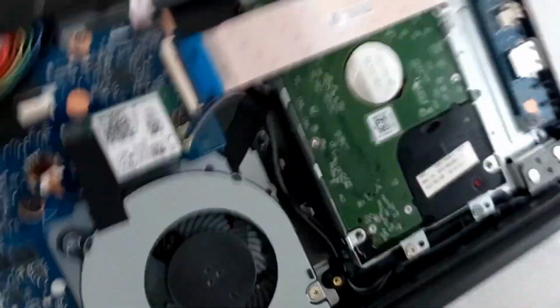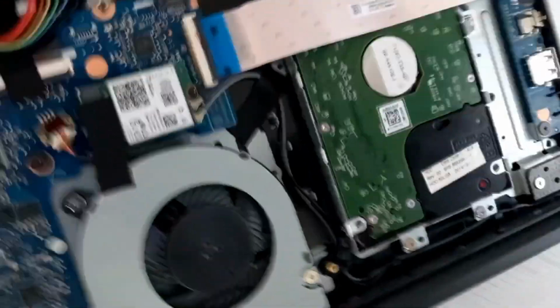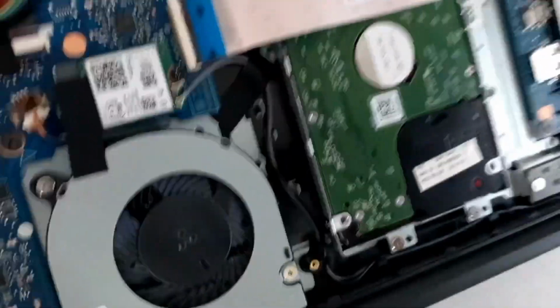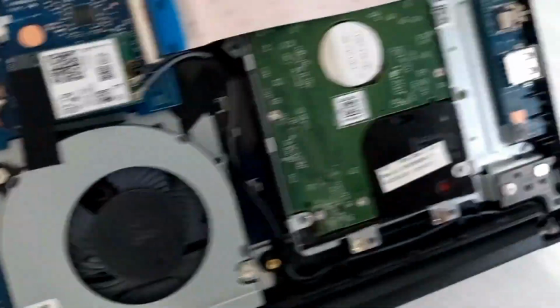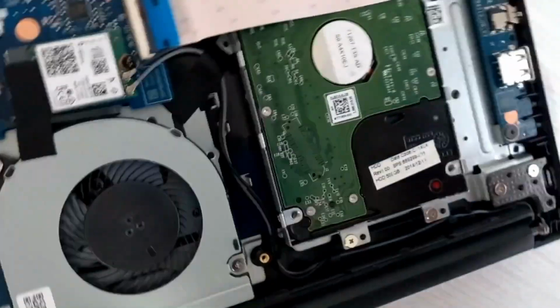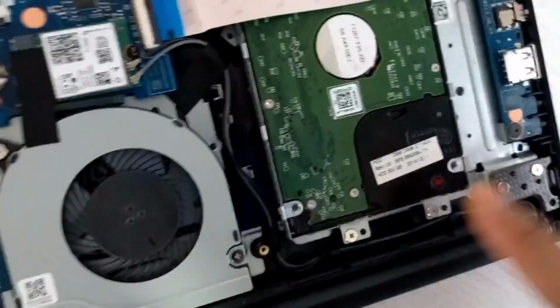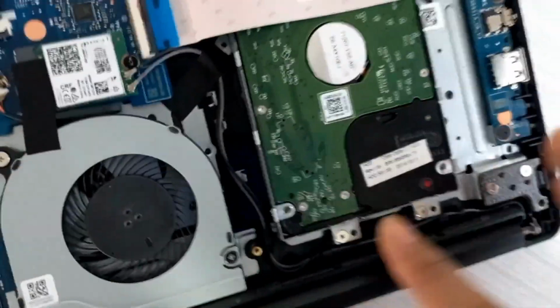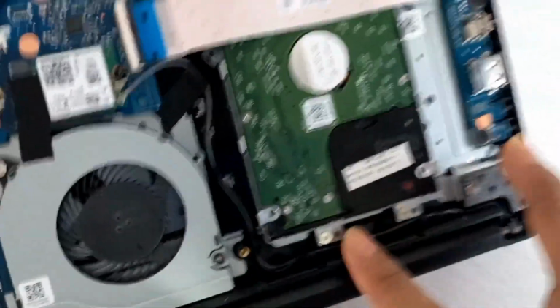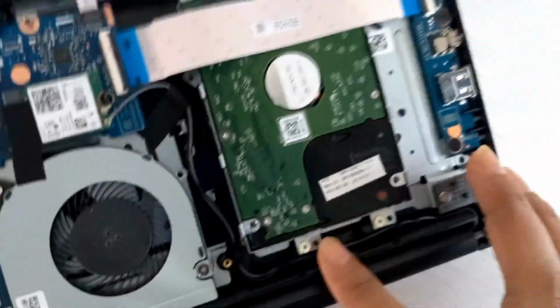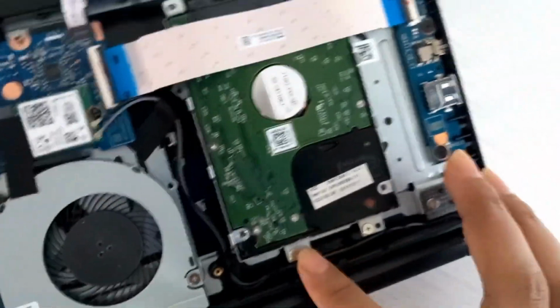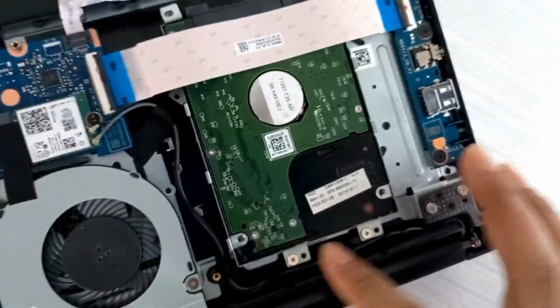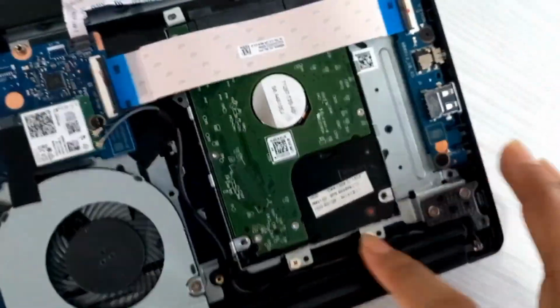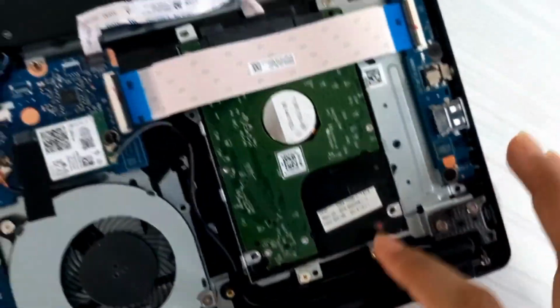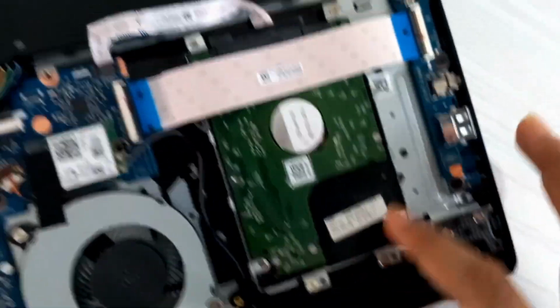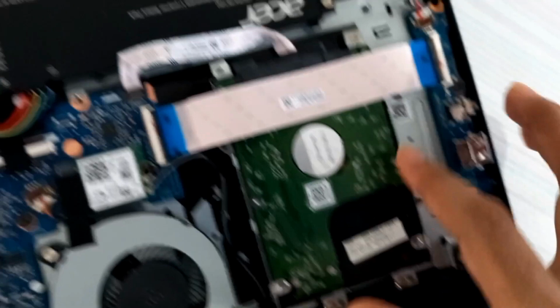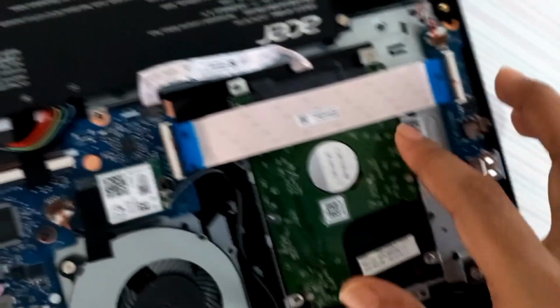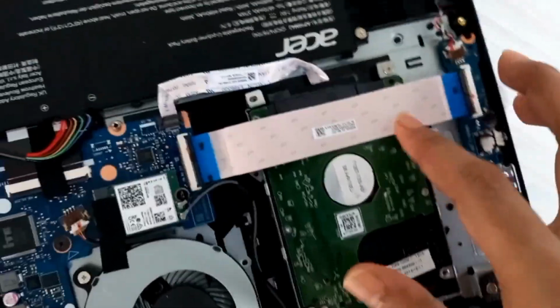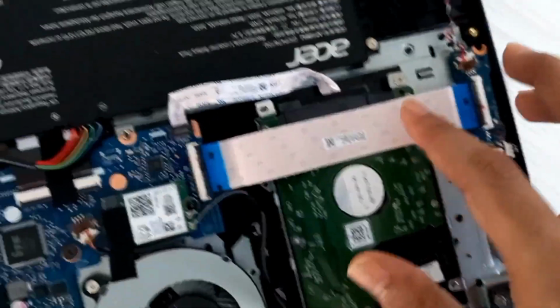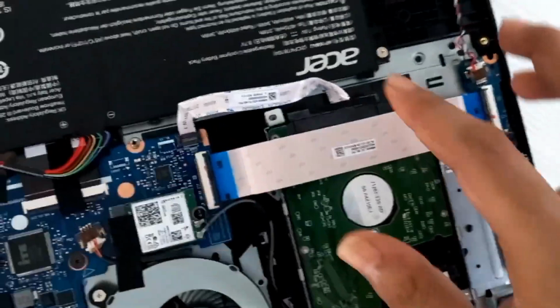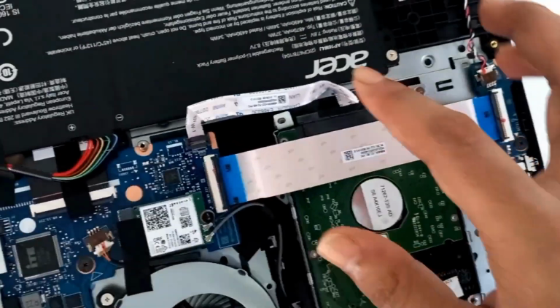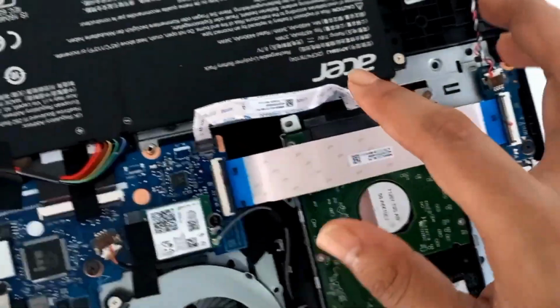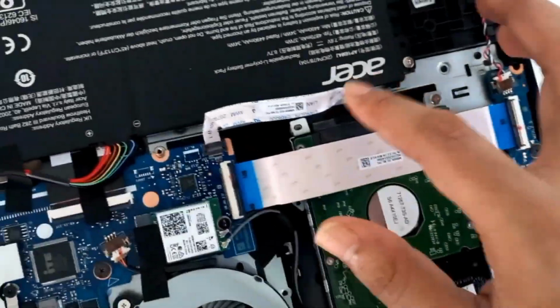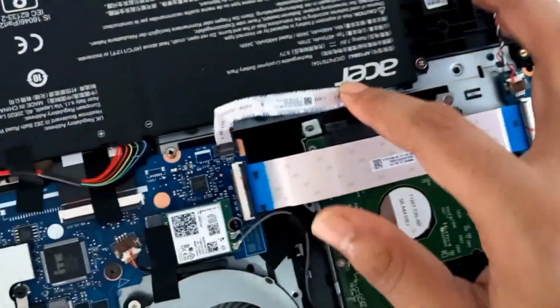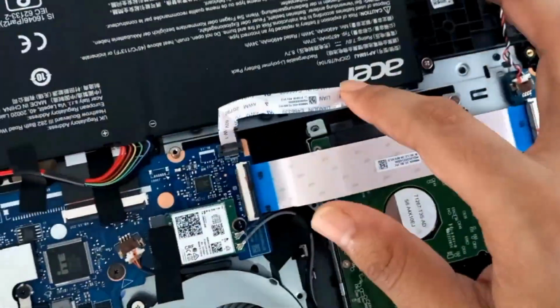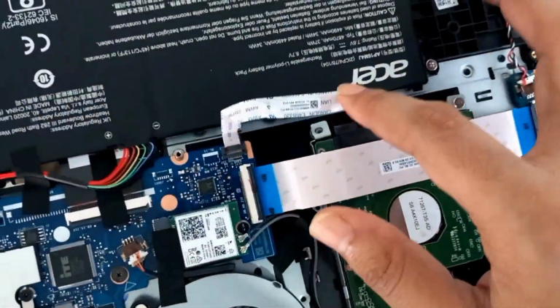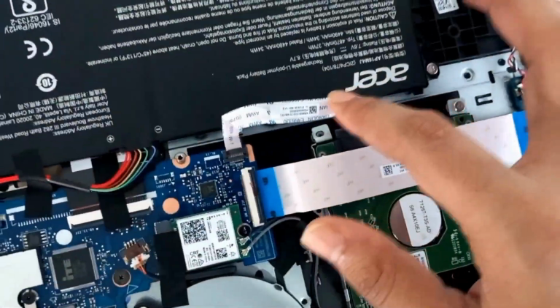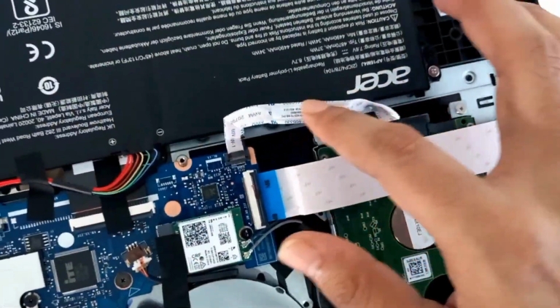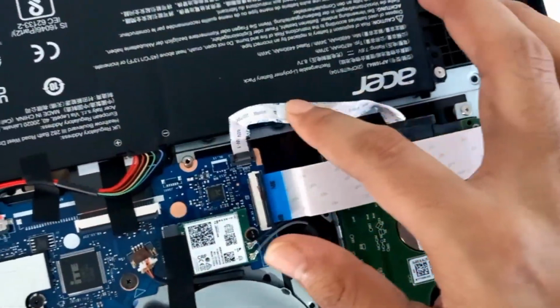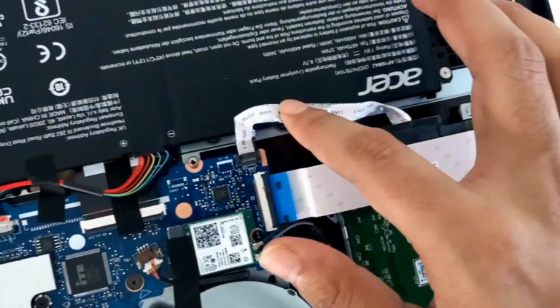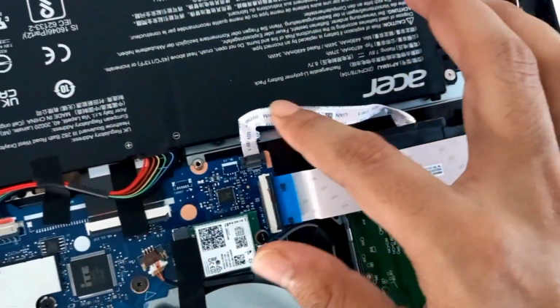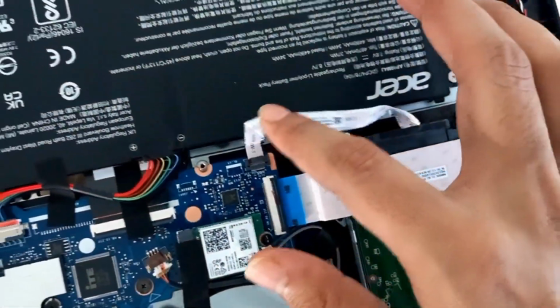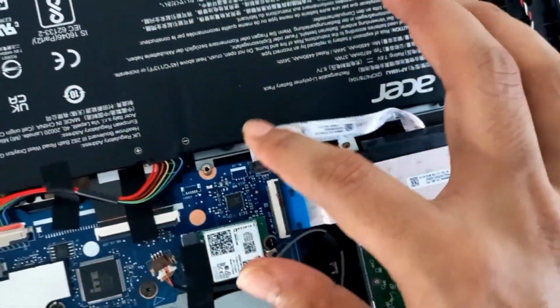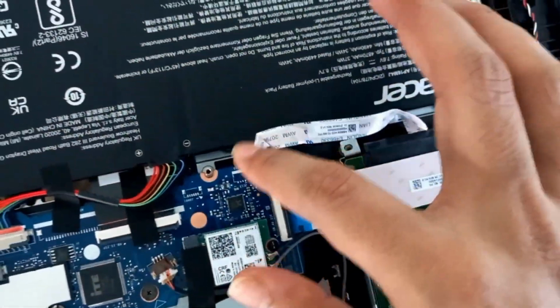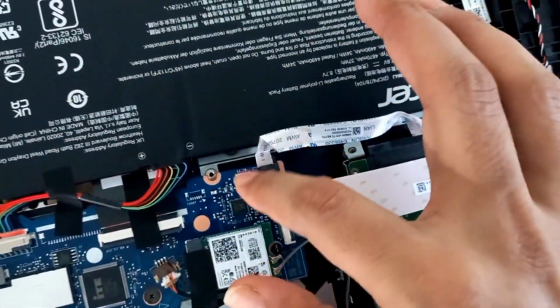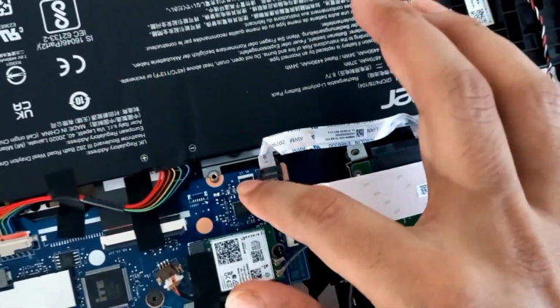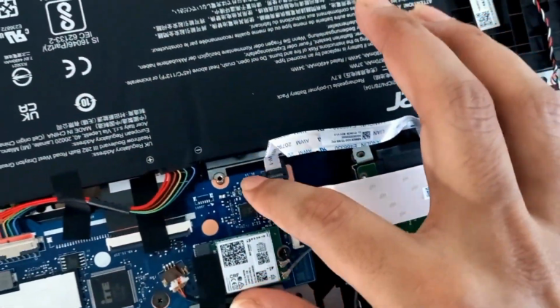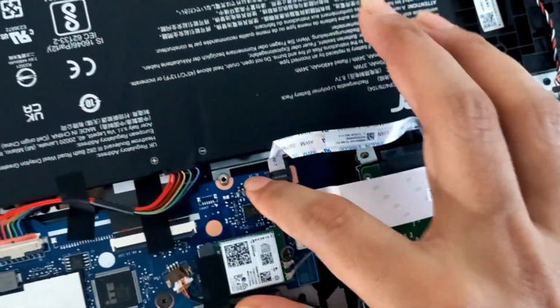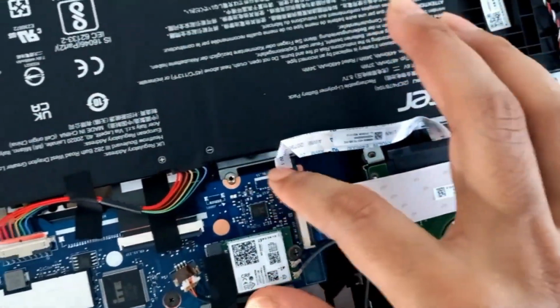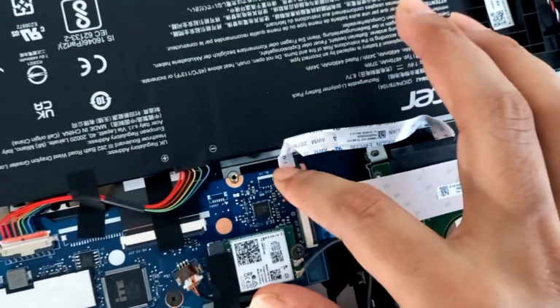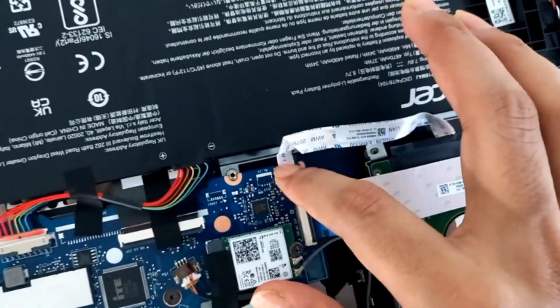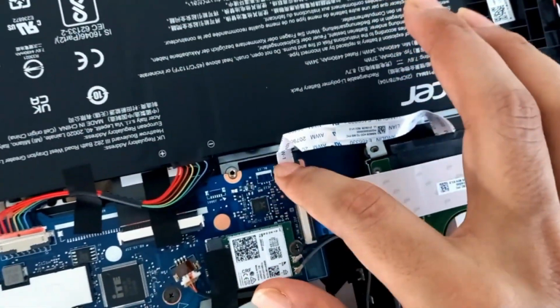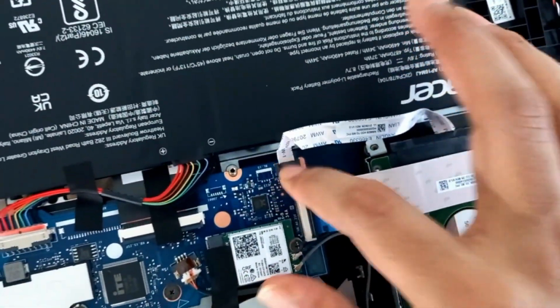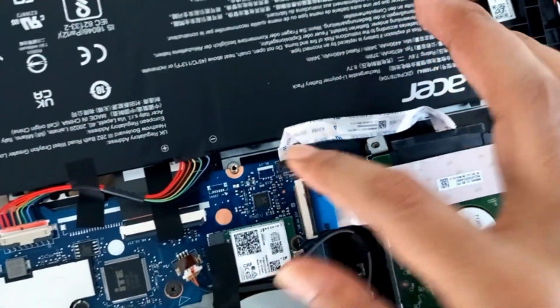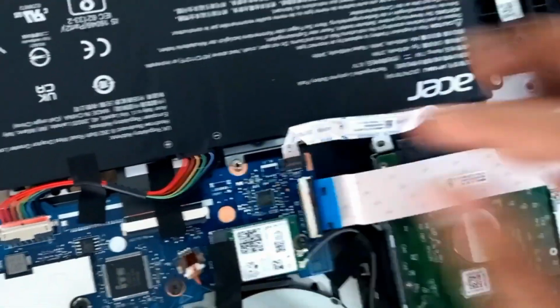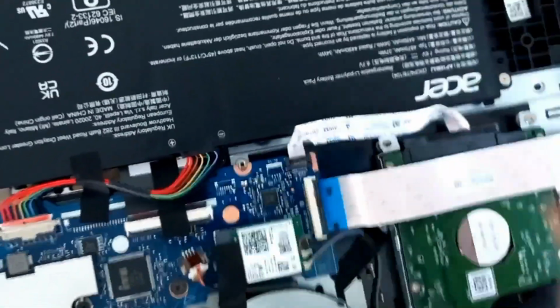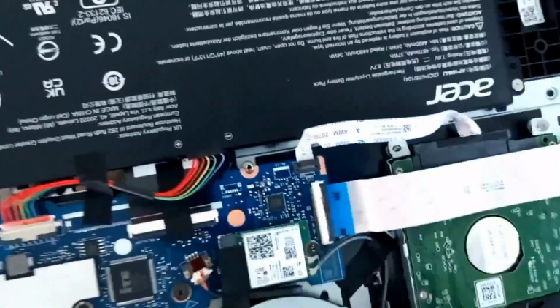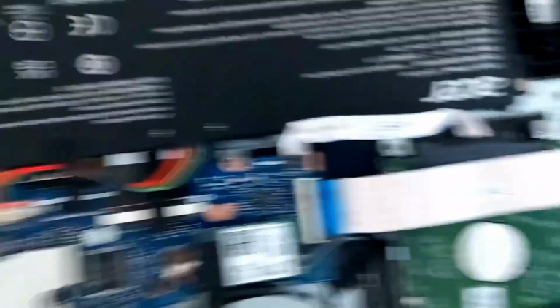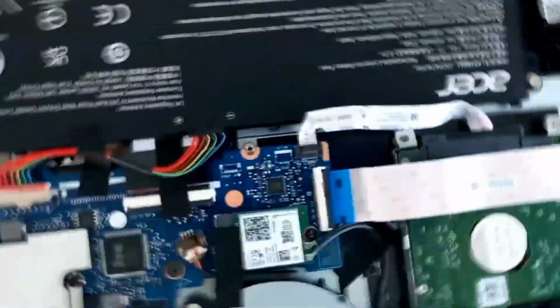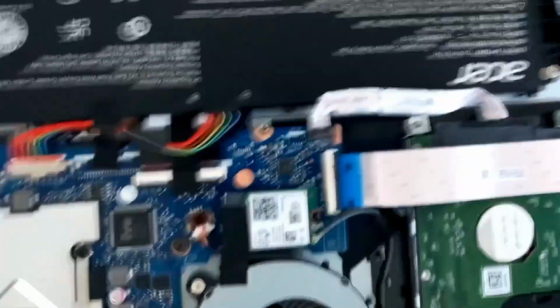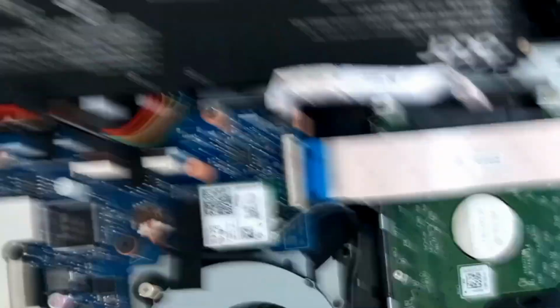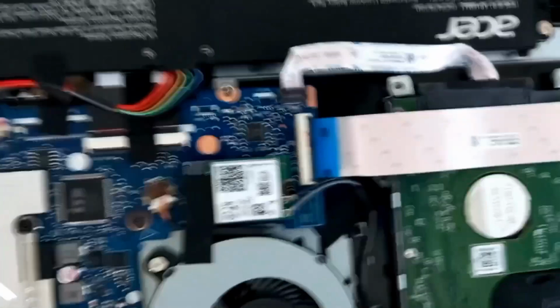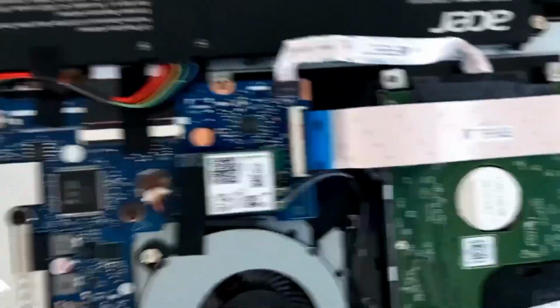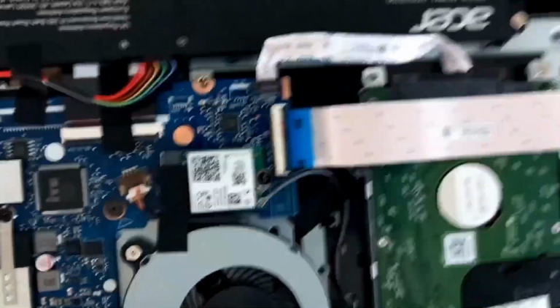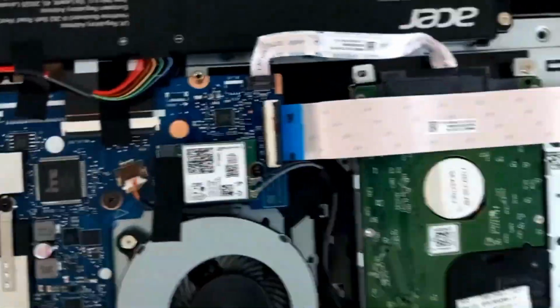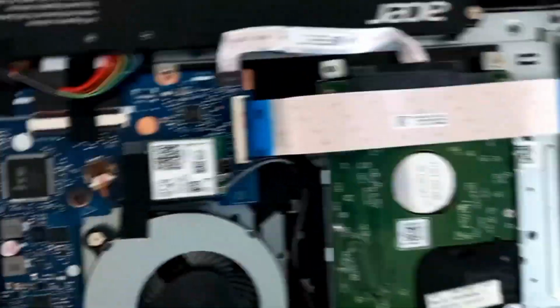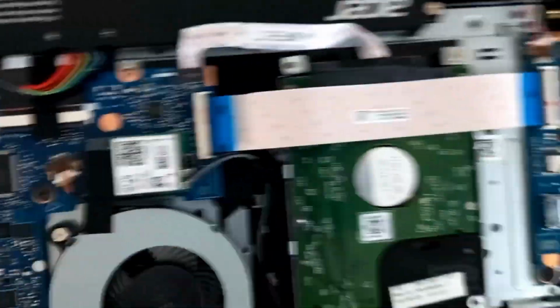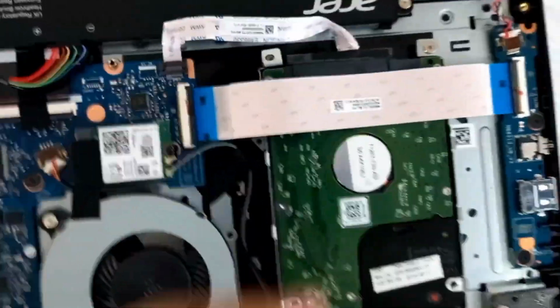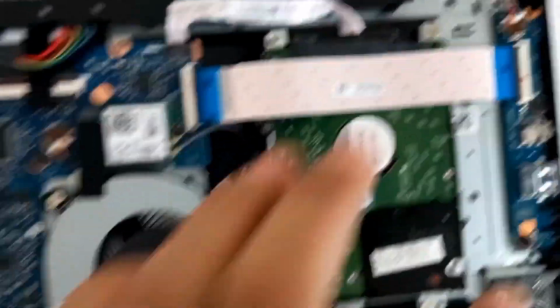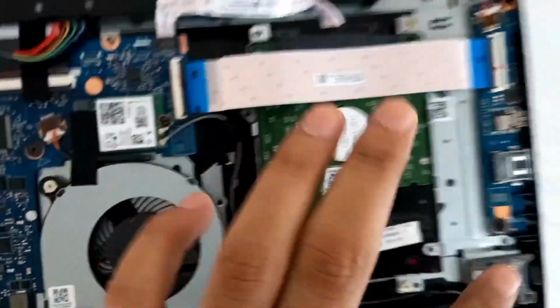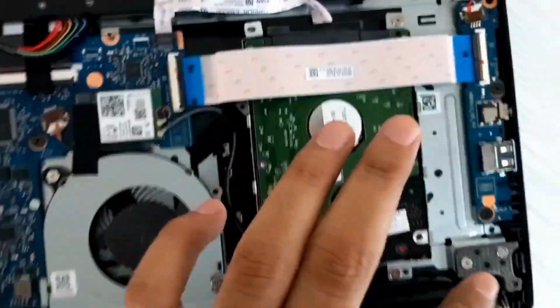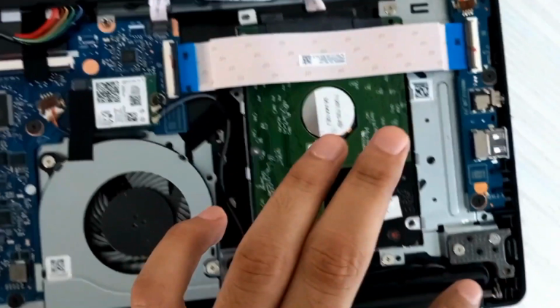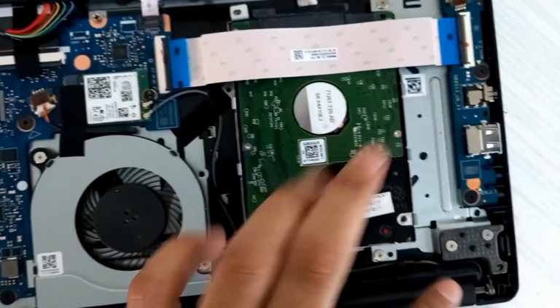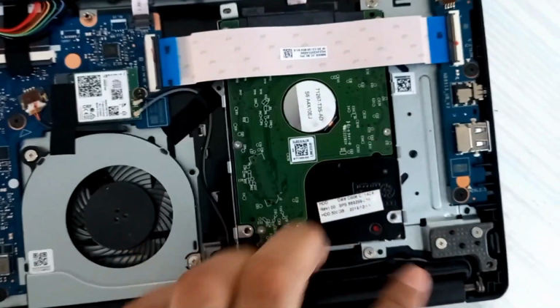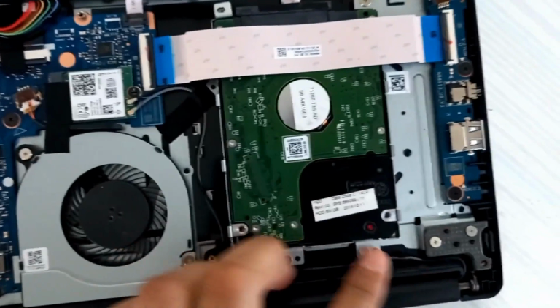After fastening the bracket with the laptop, we will connect the SATA cable into the motherboard of the laptop, and you are ready to go.